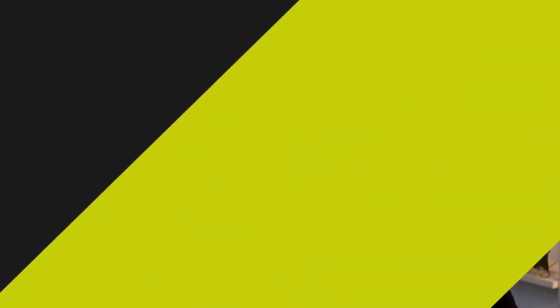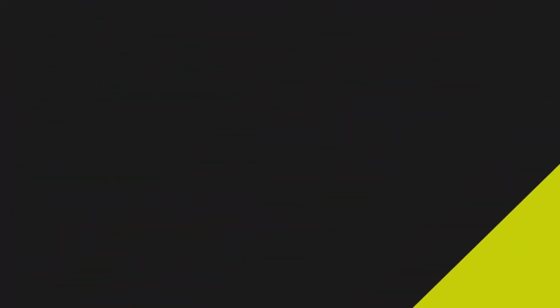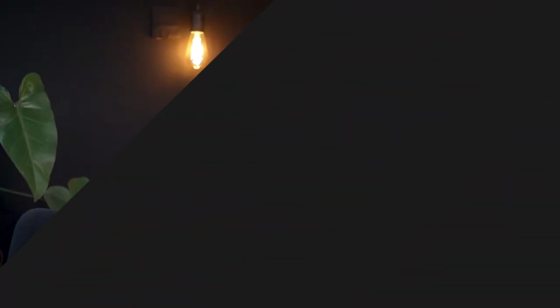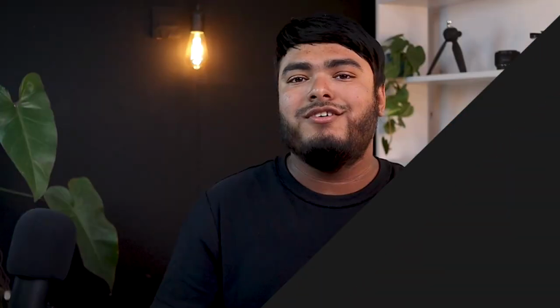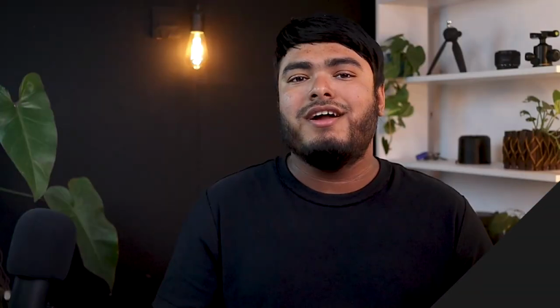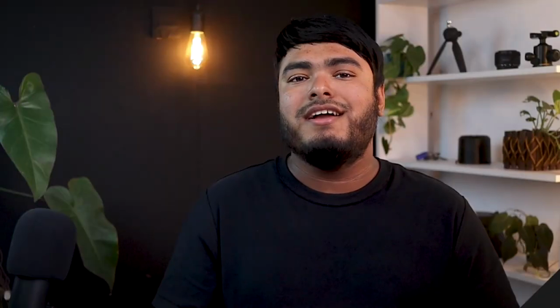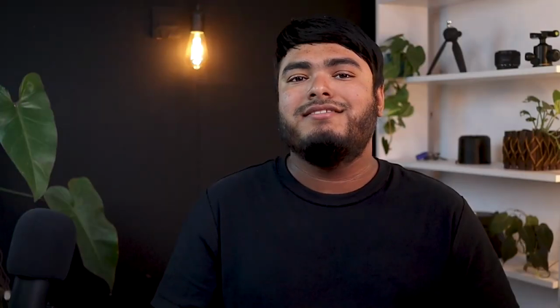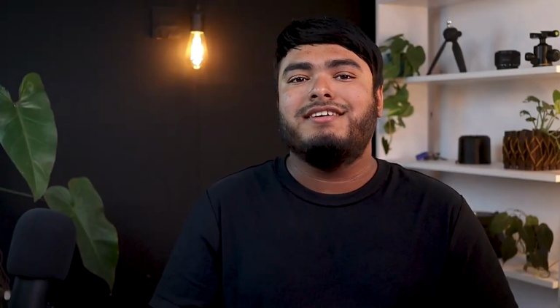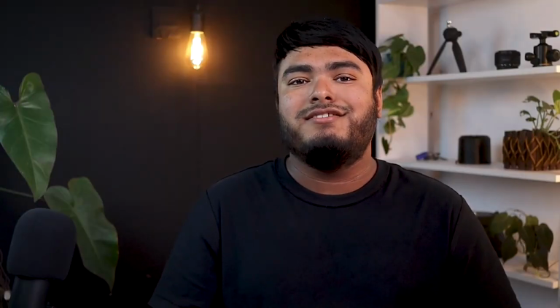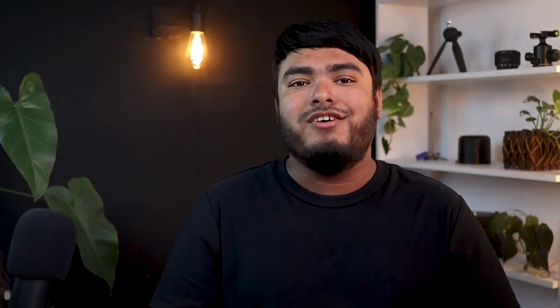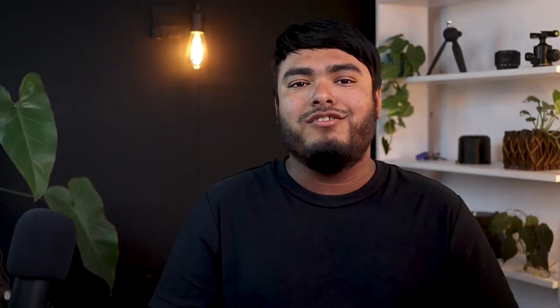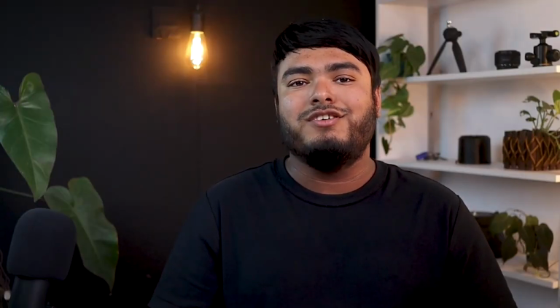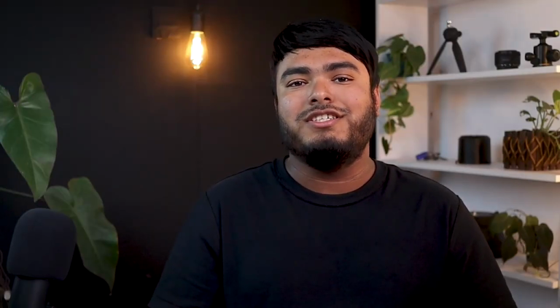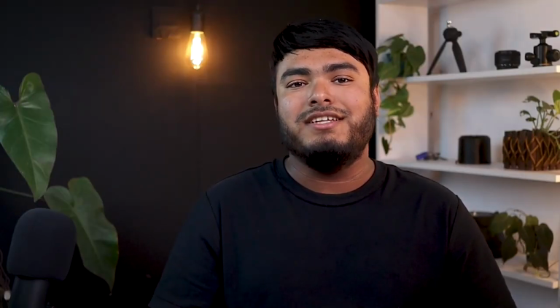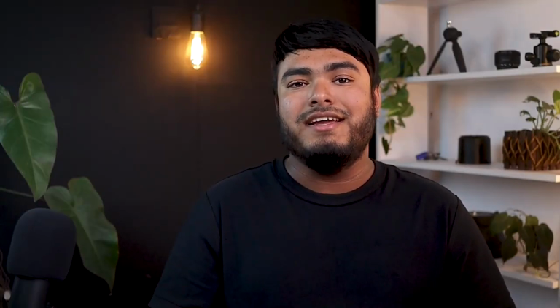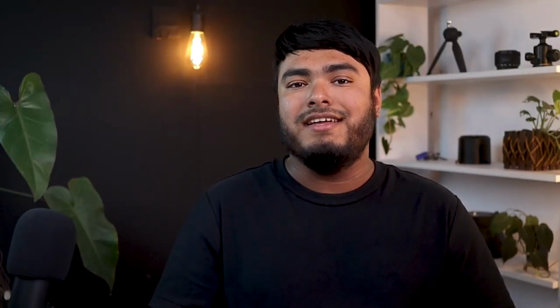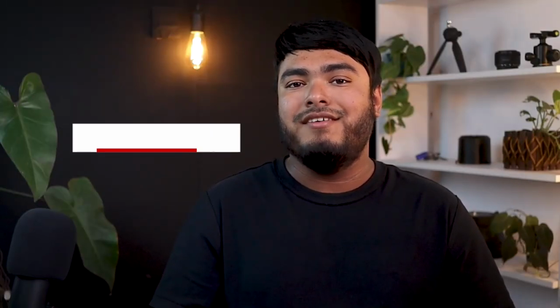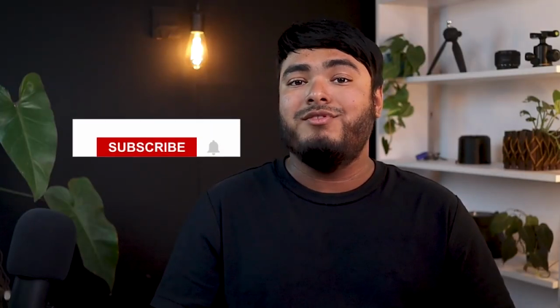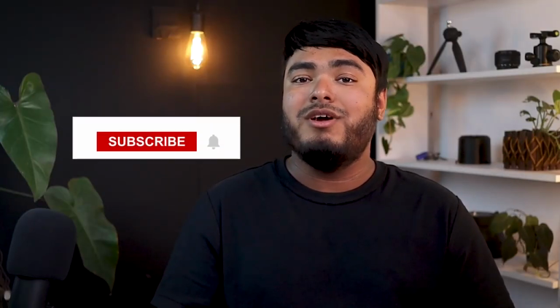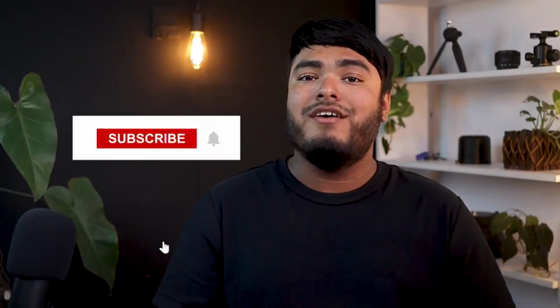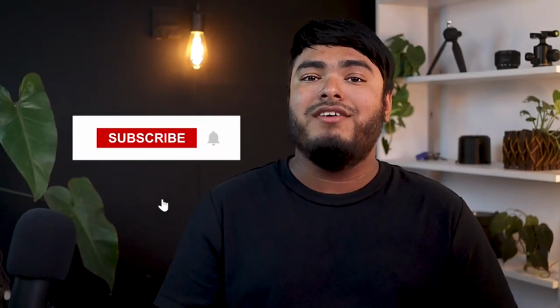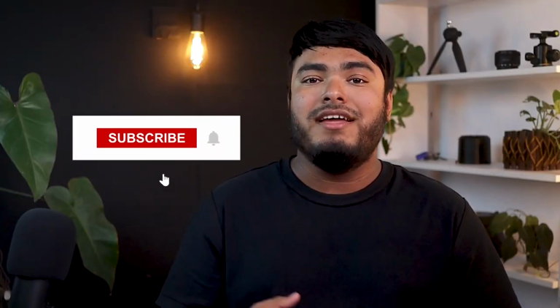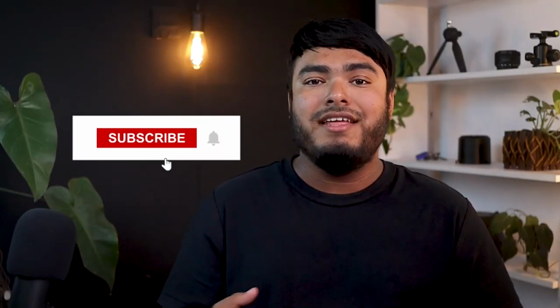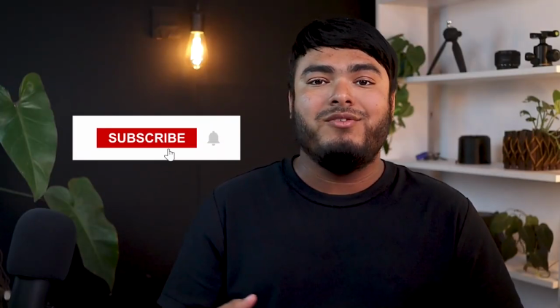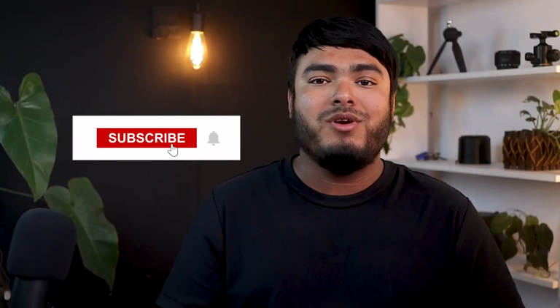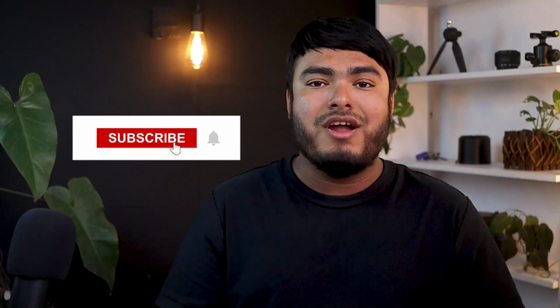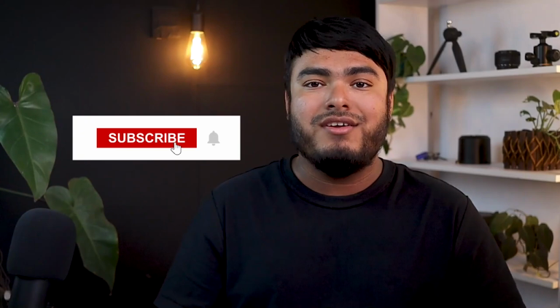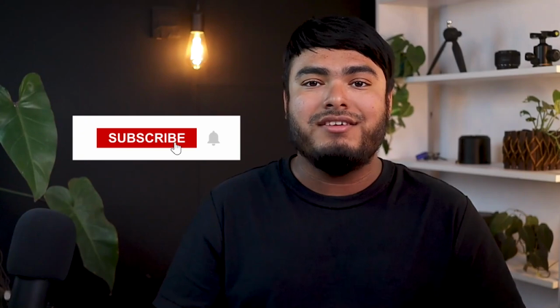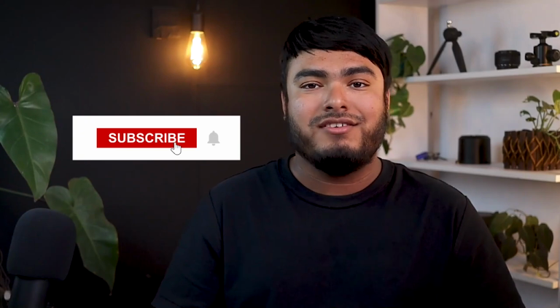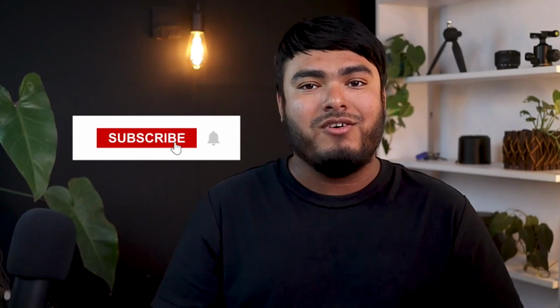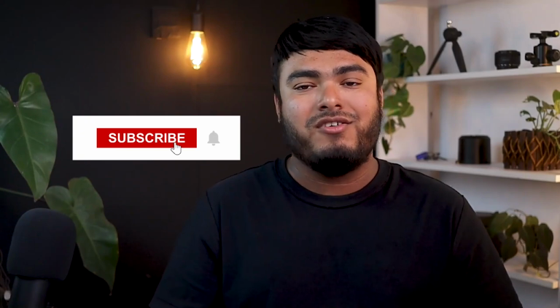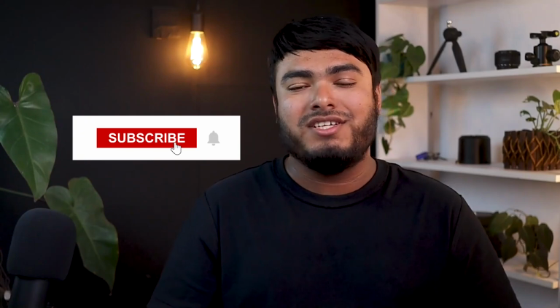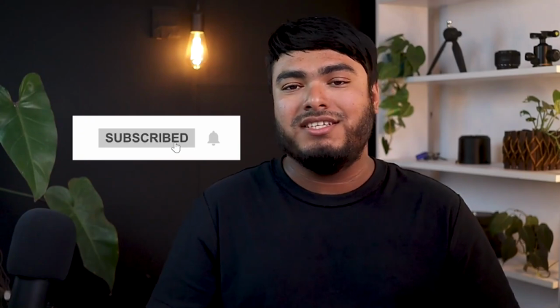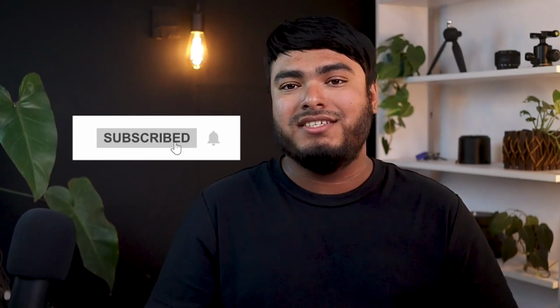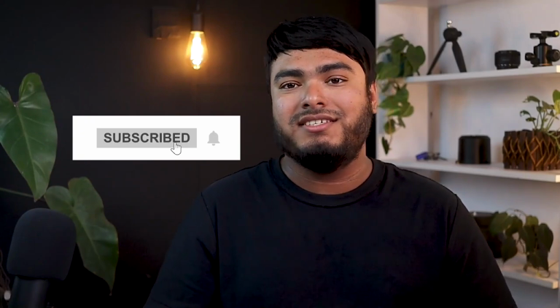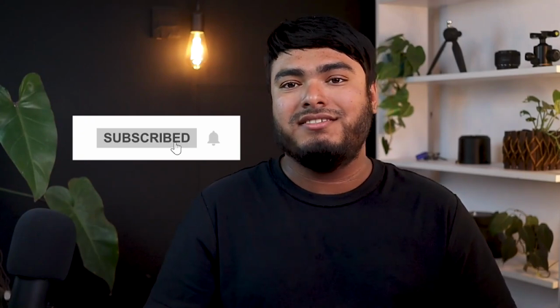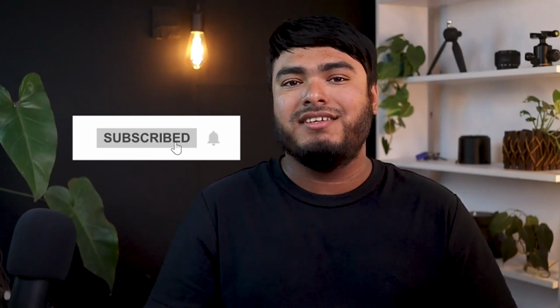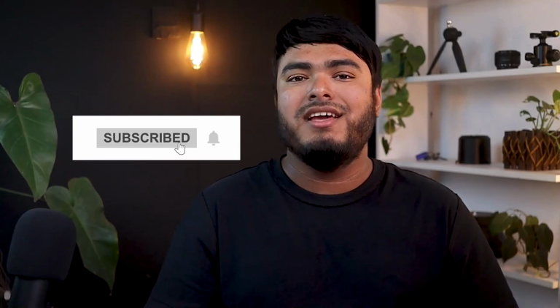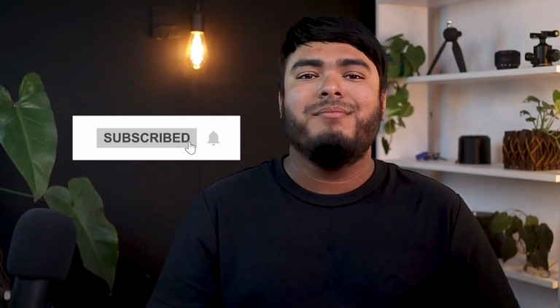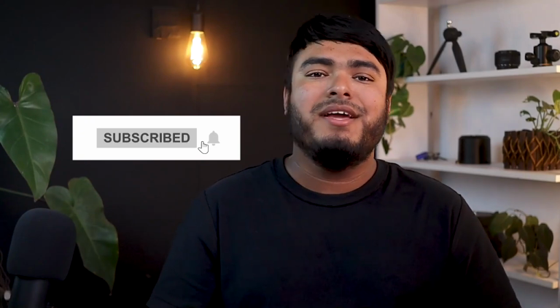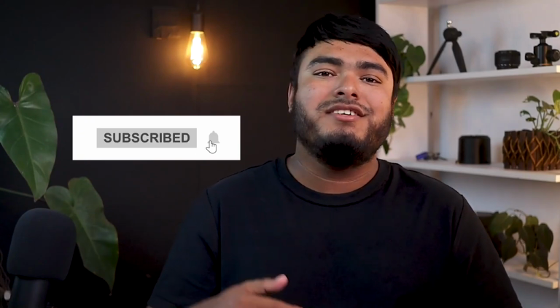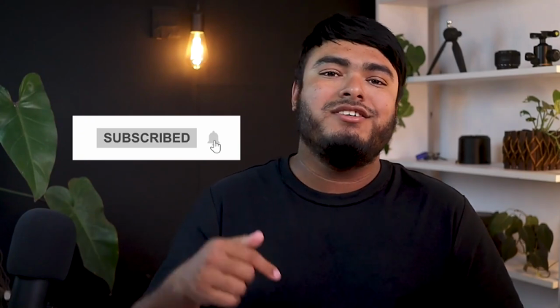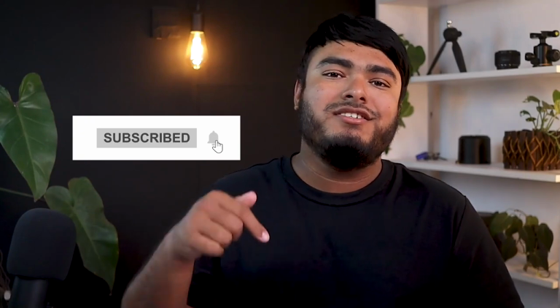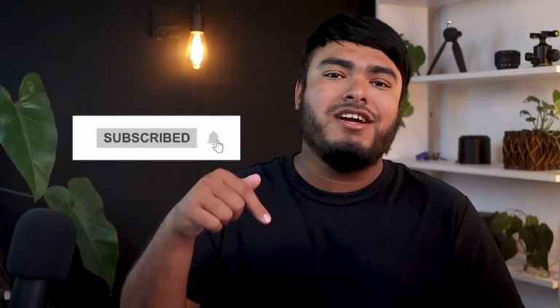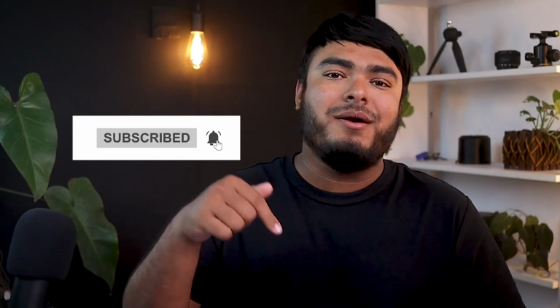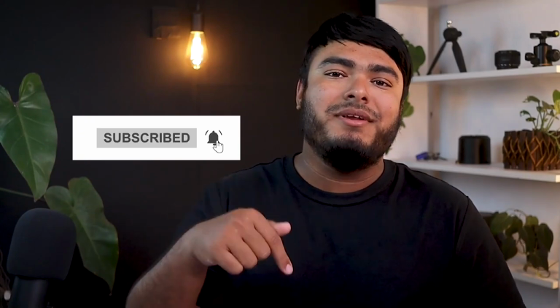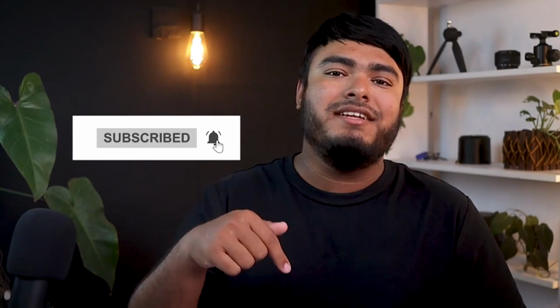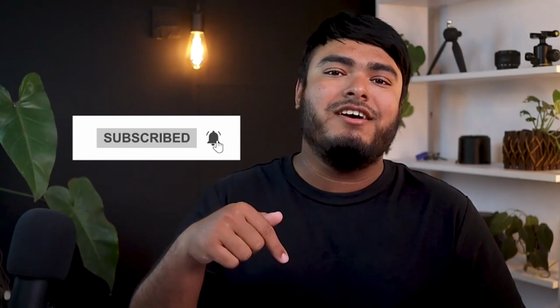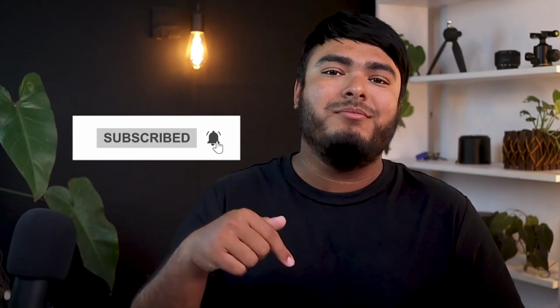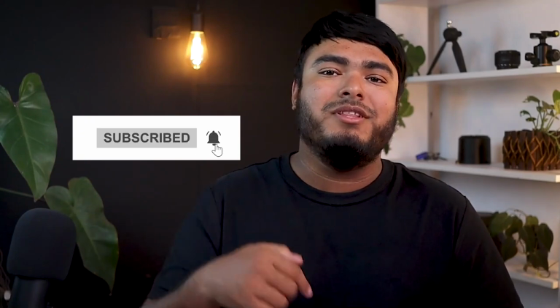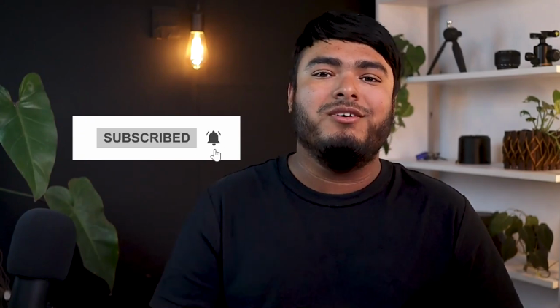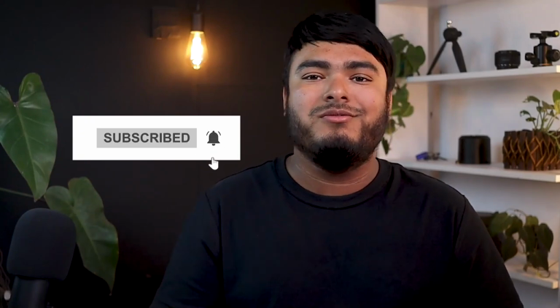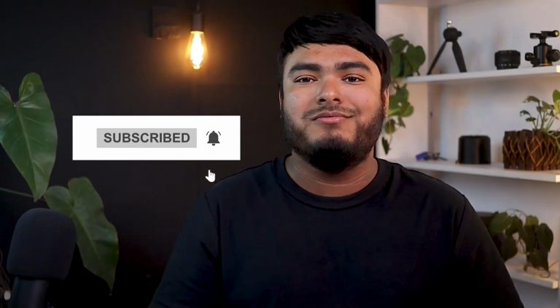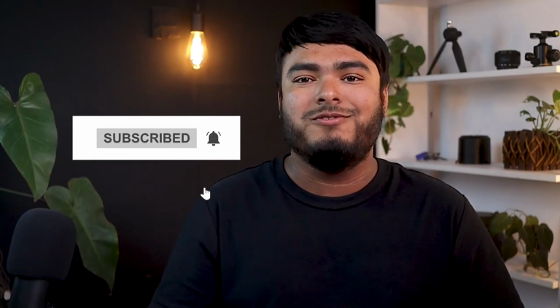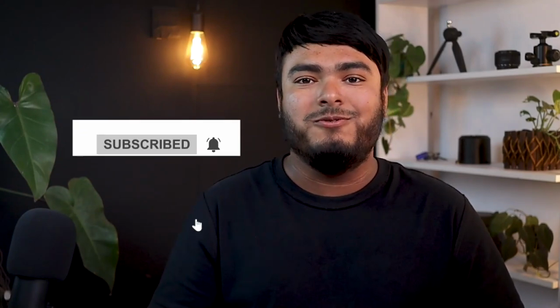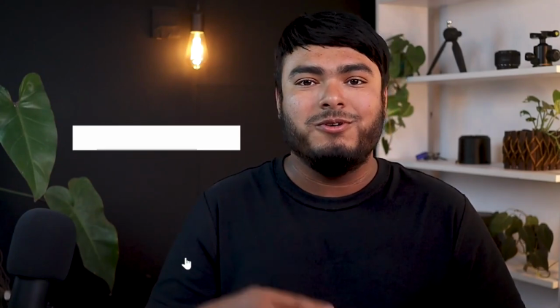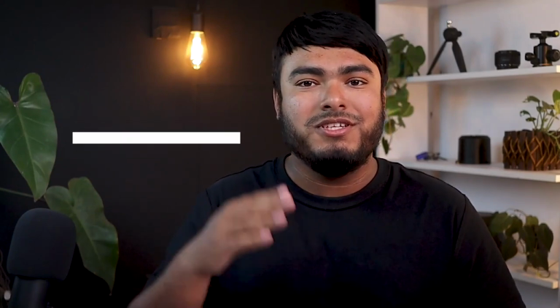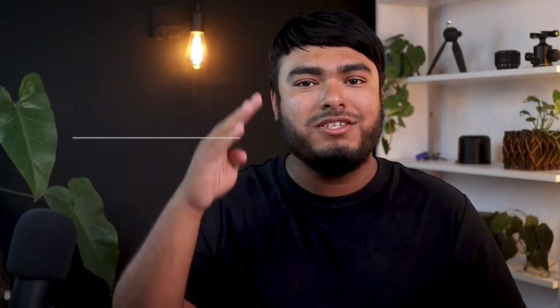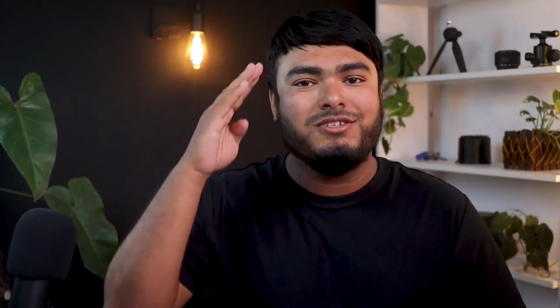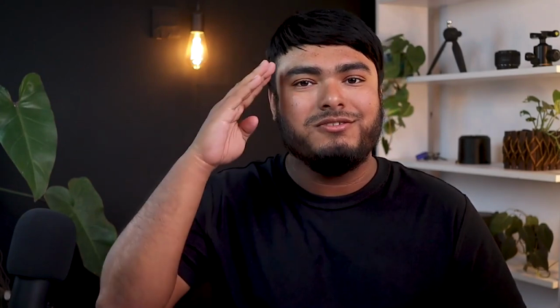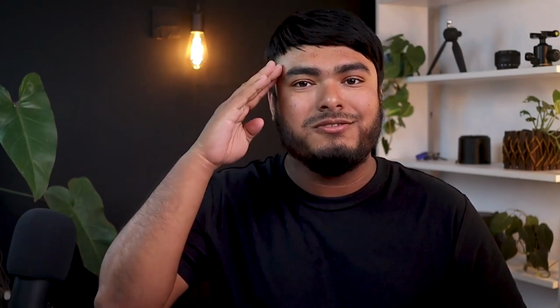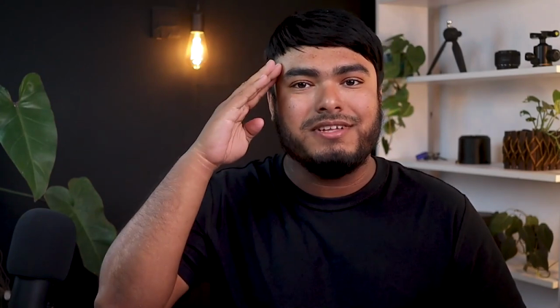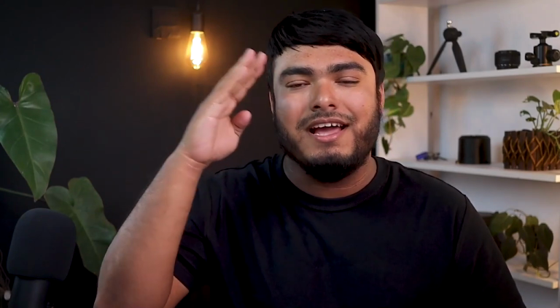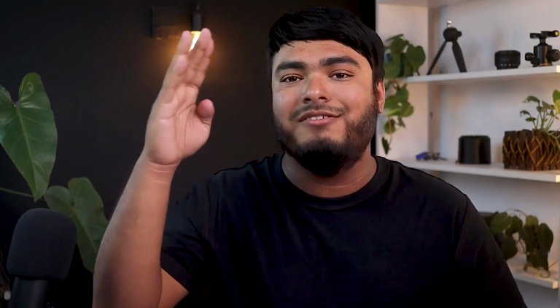So guys, that's all for today. If you have any queries or suggestions, make sure to comment down below. Worthy Tools out.